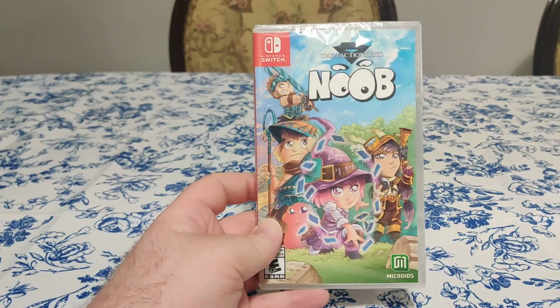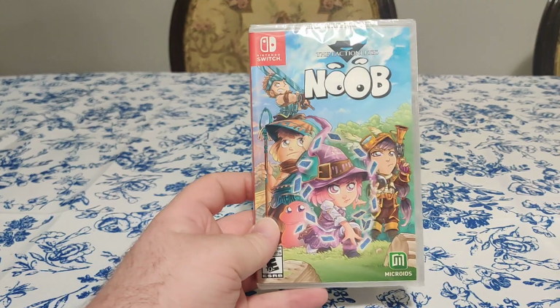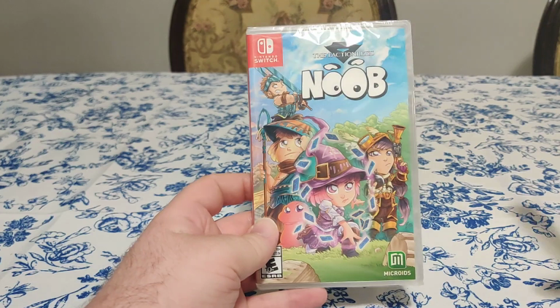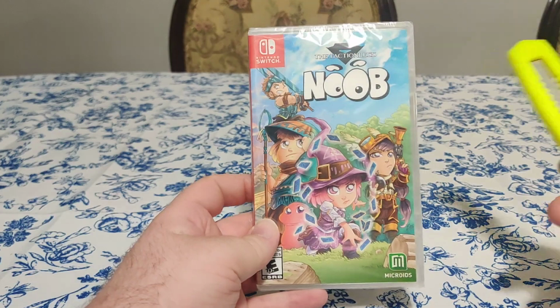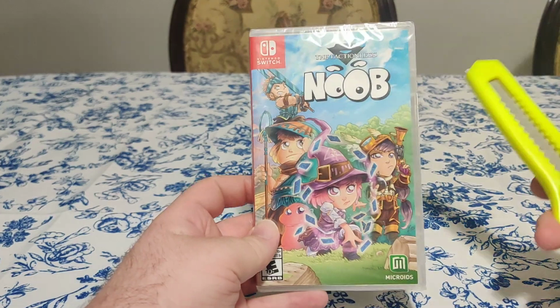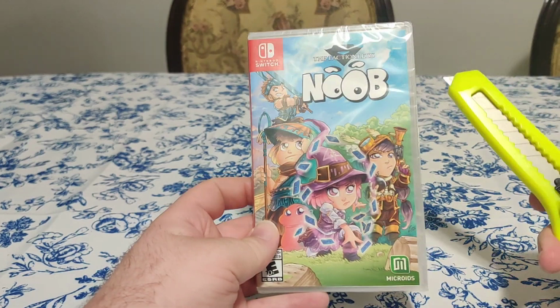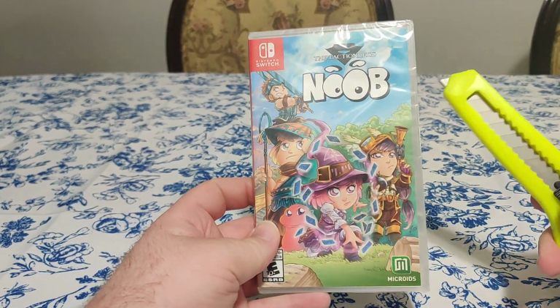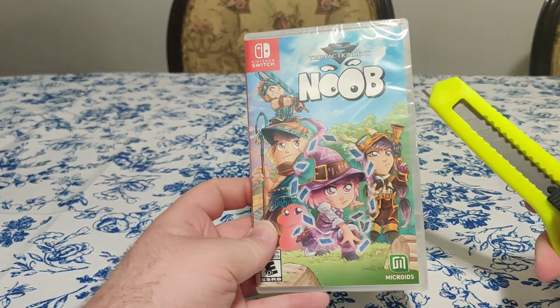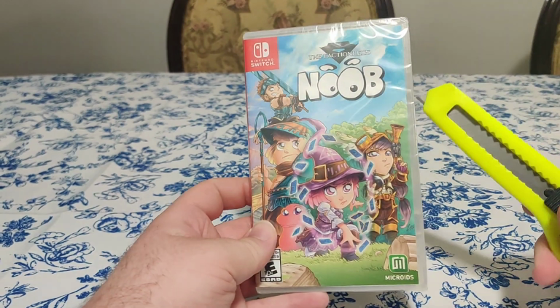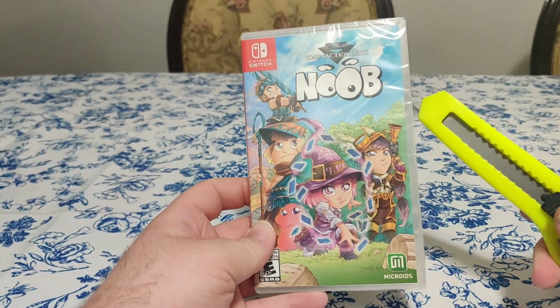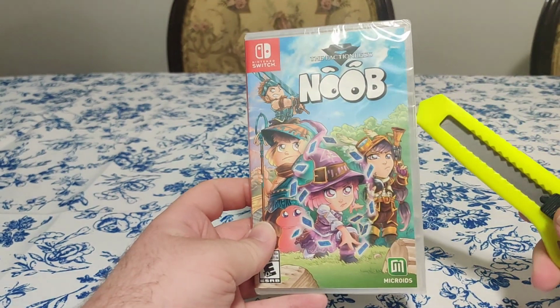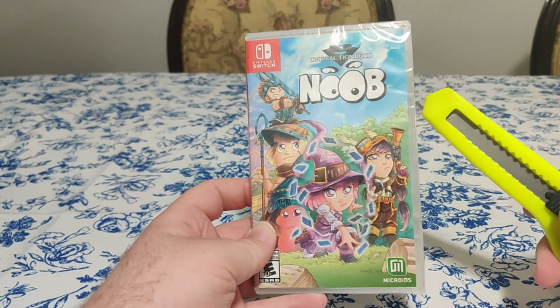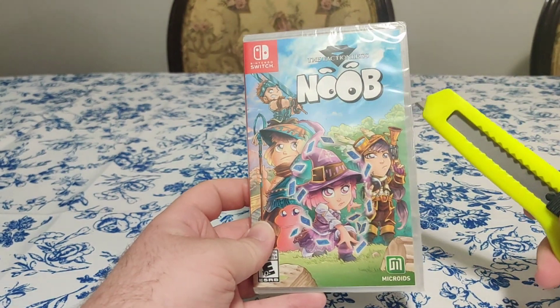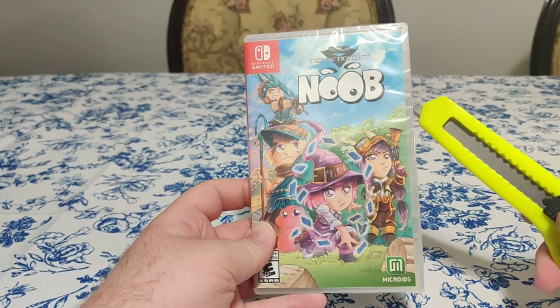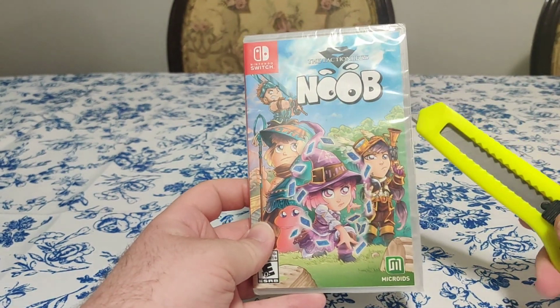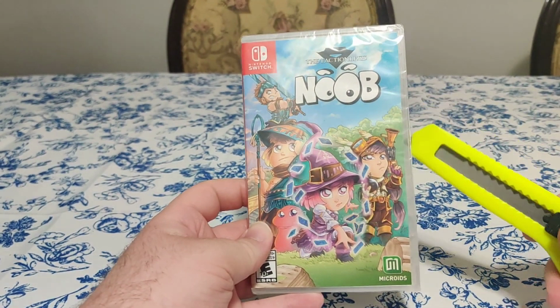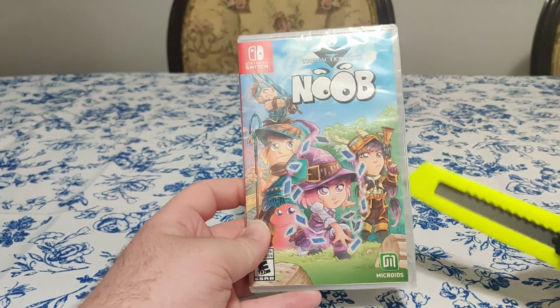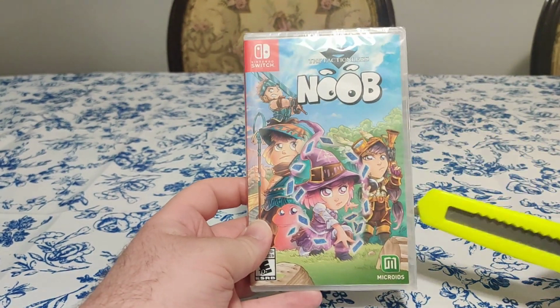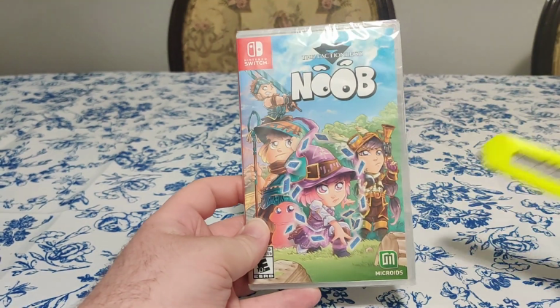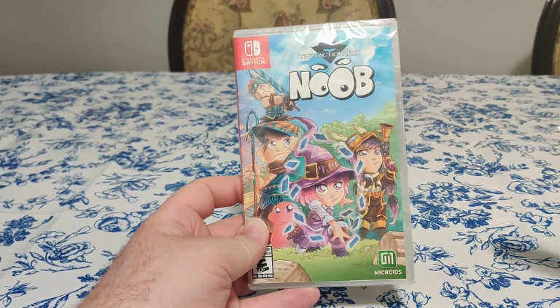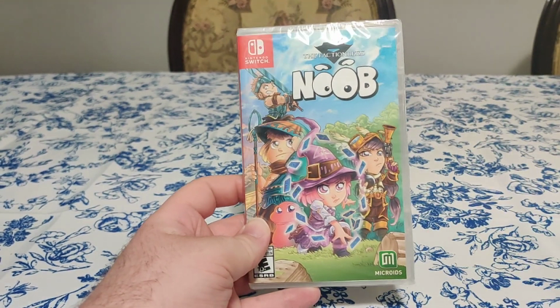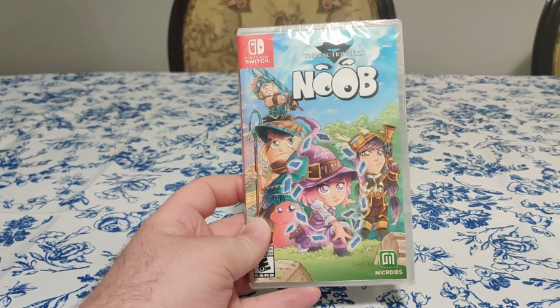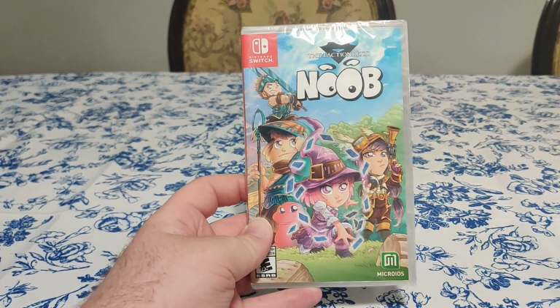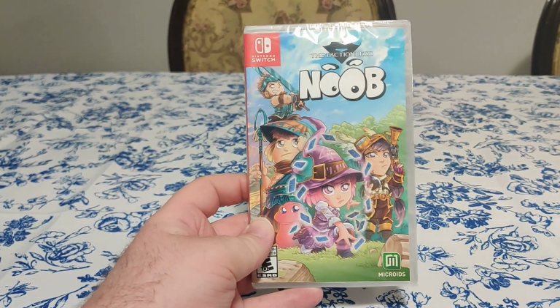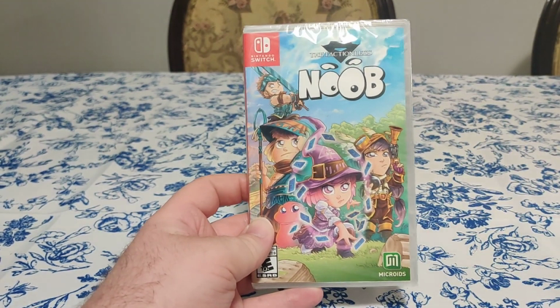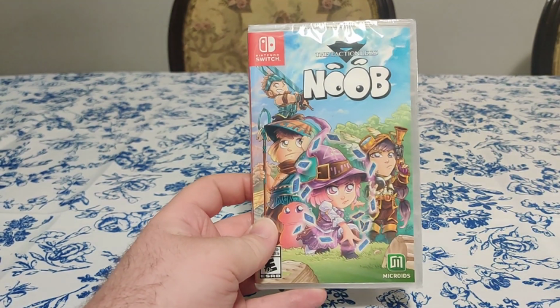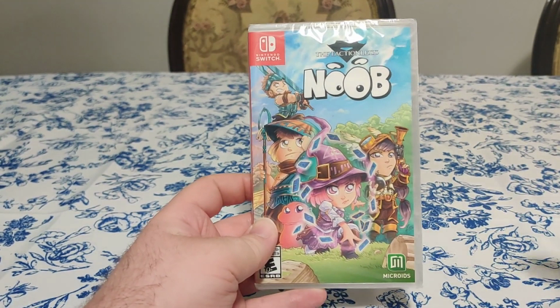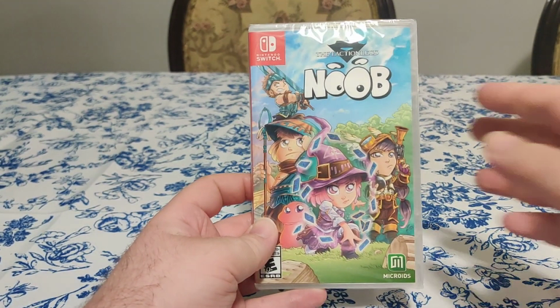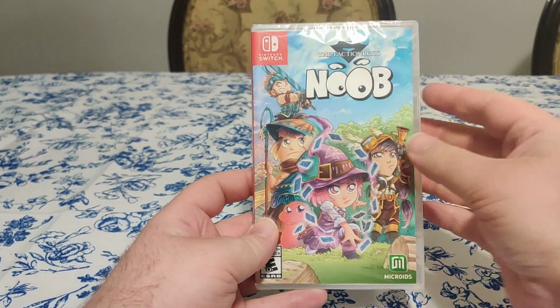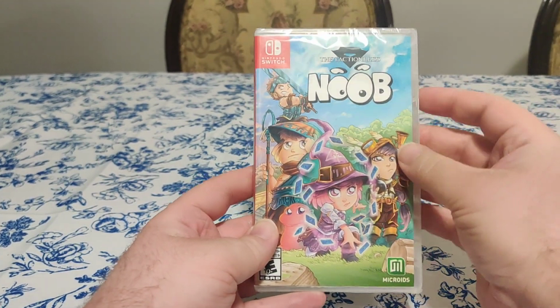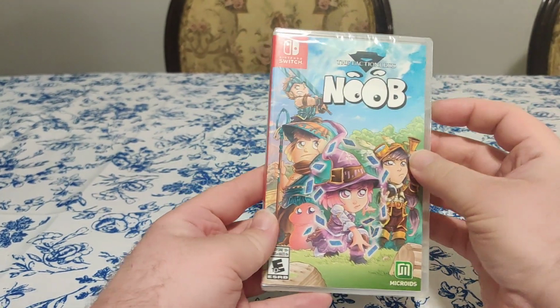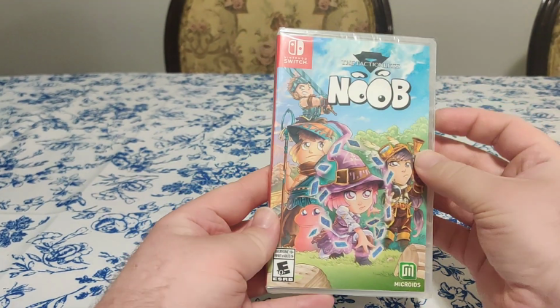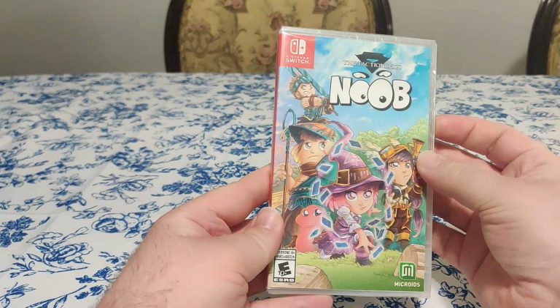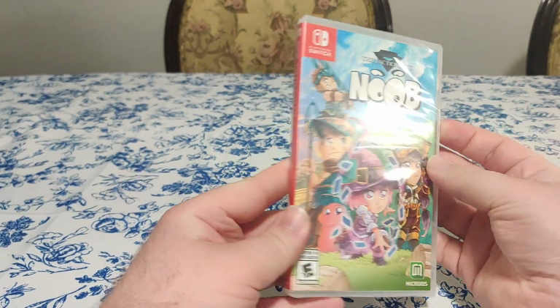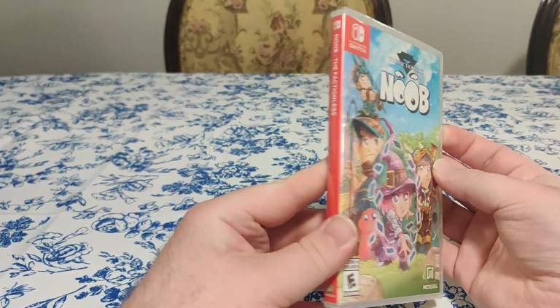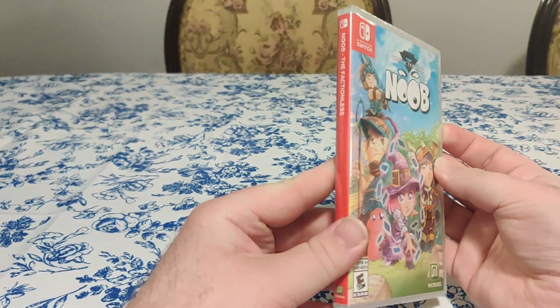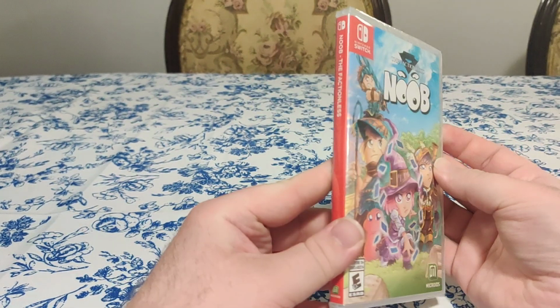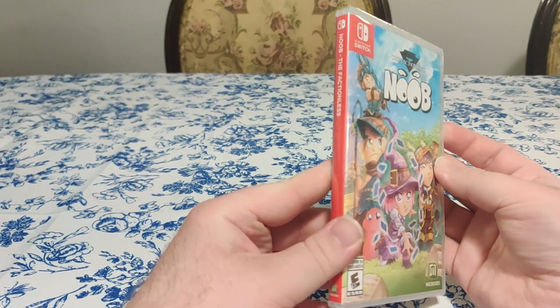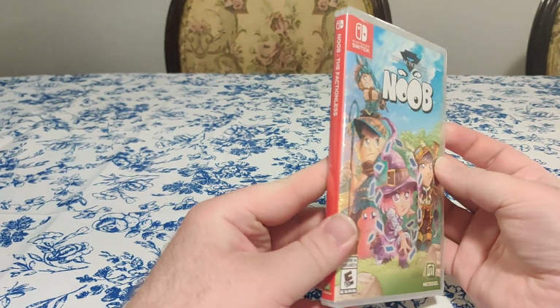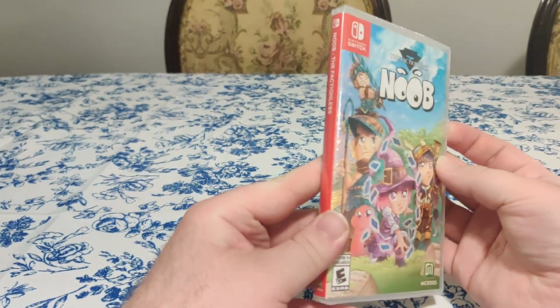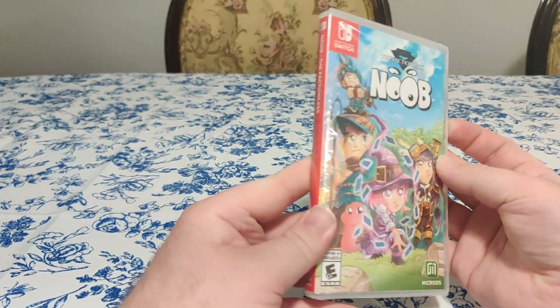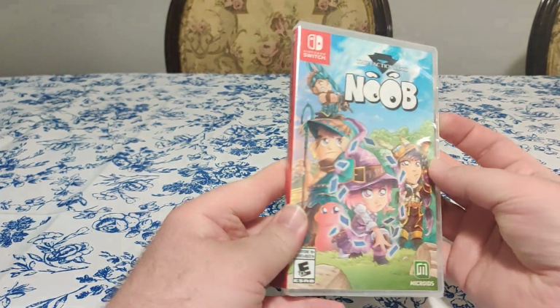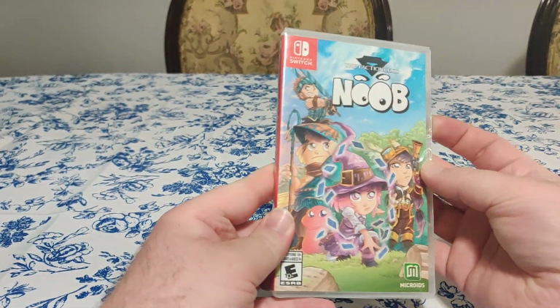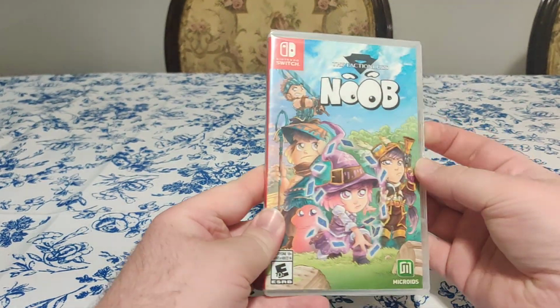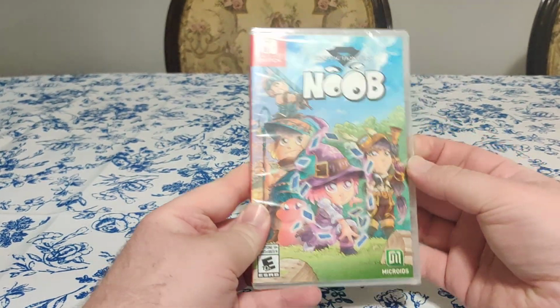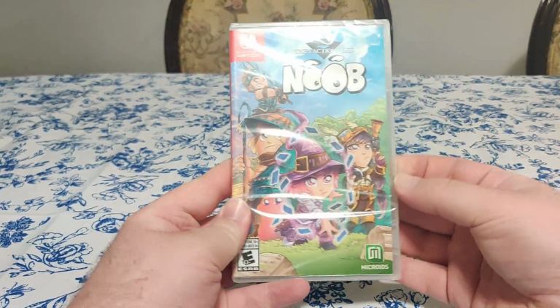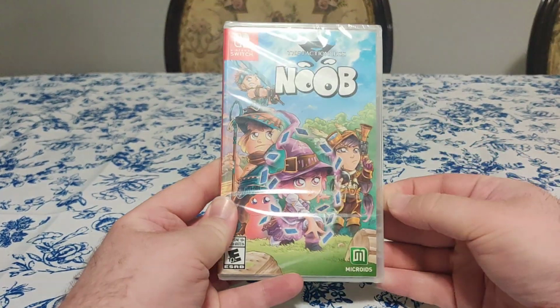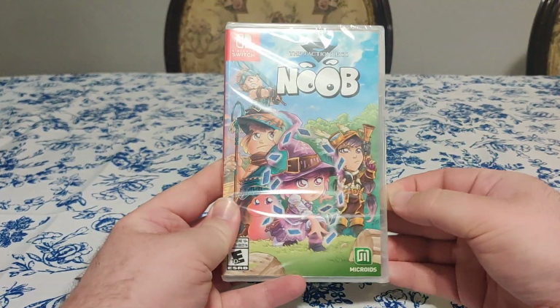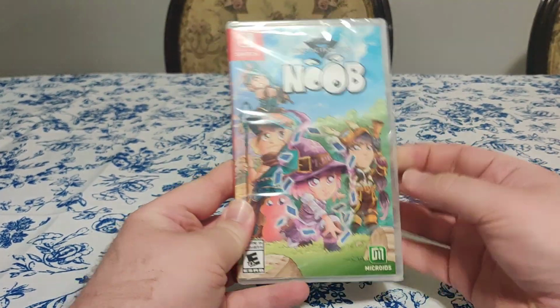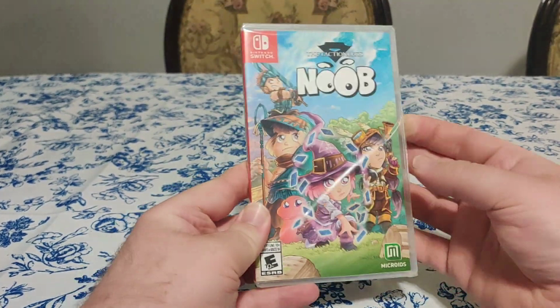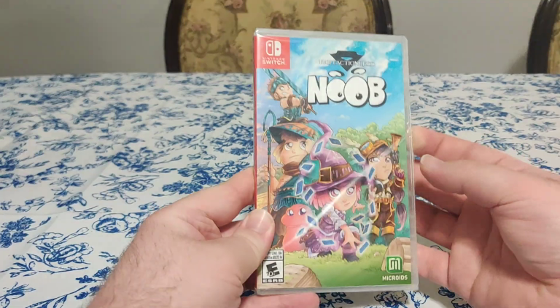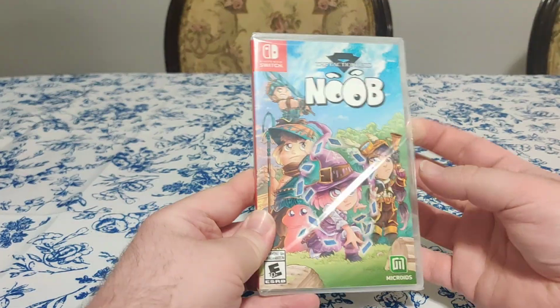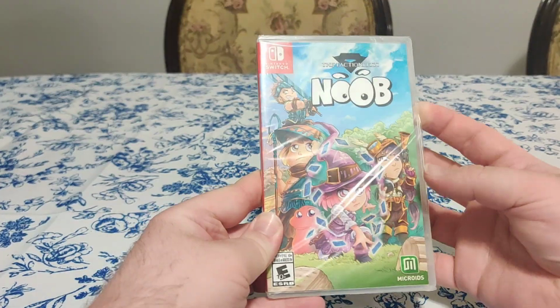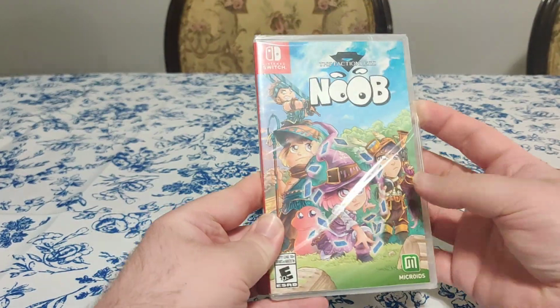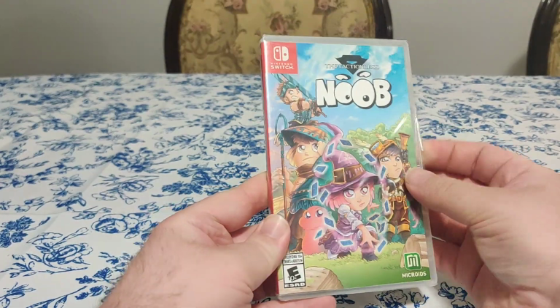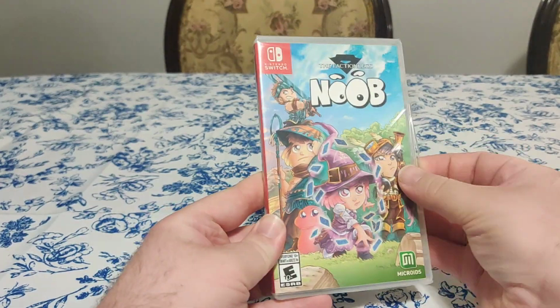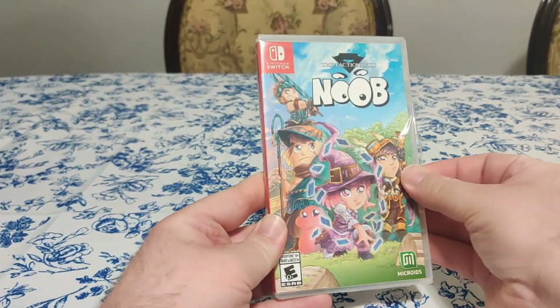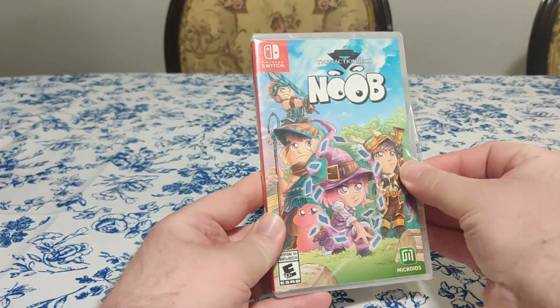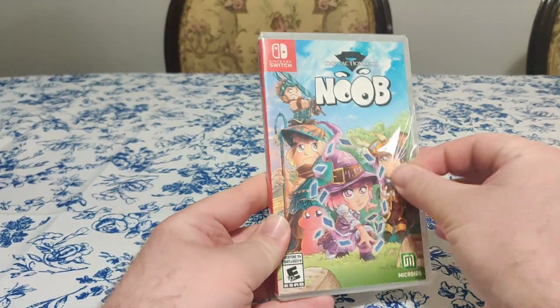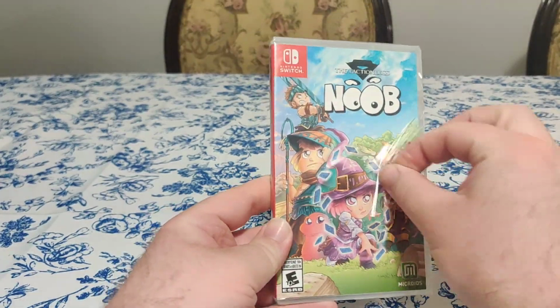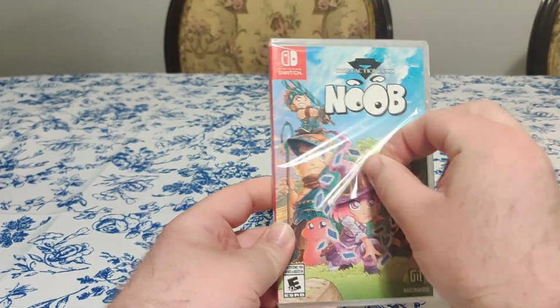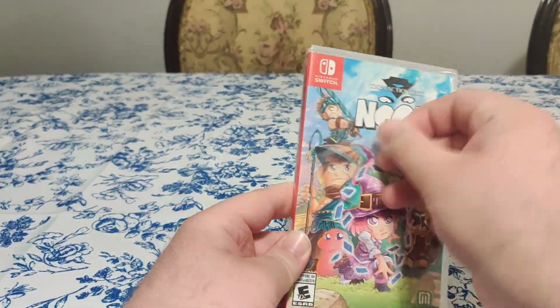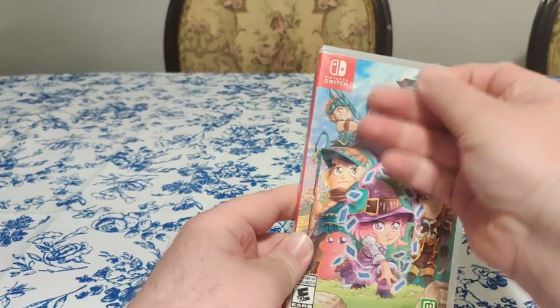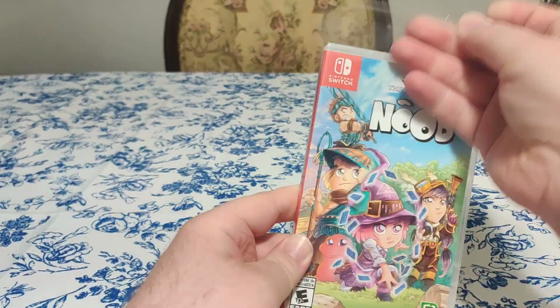Hello everybody and welcome back to another Schlibbon Switch unboxing short. Today we have Noob the Factionless from Microids Games, rated E10.